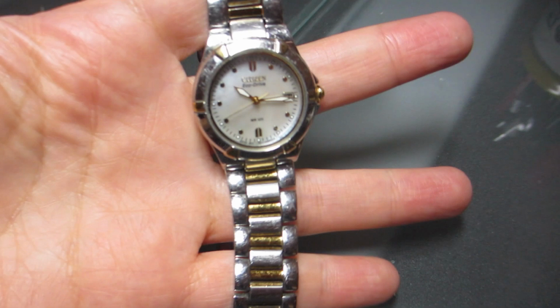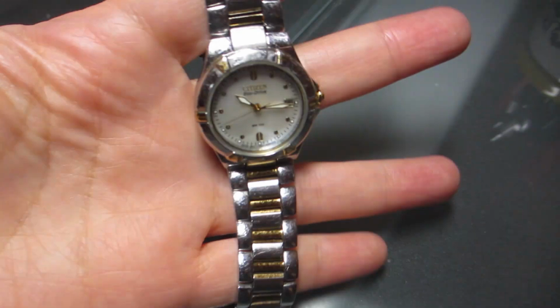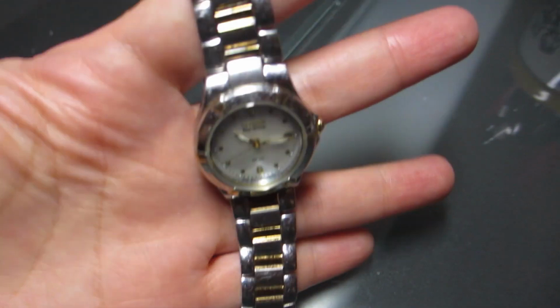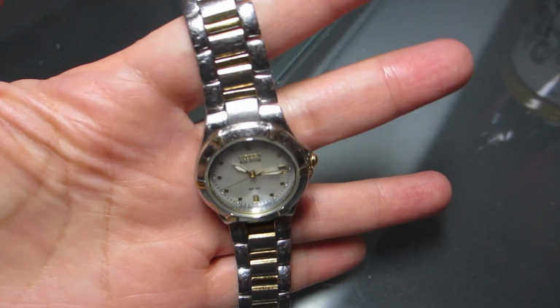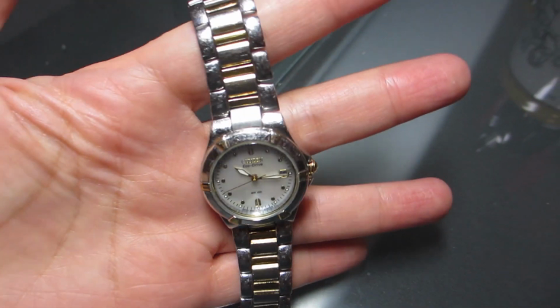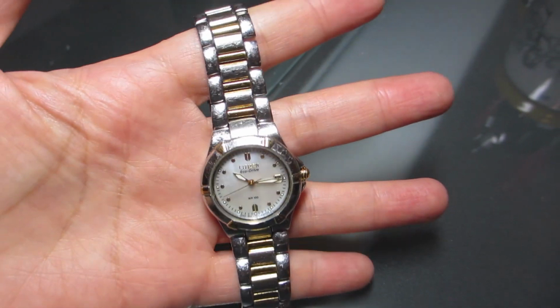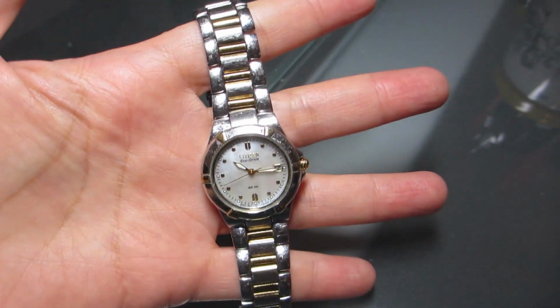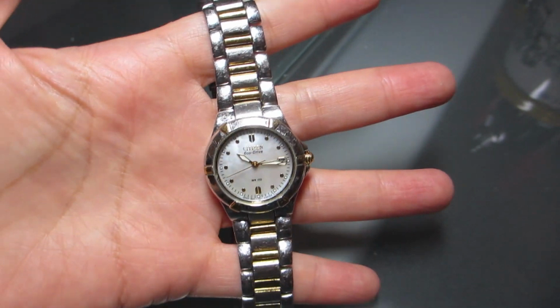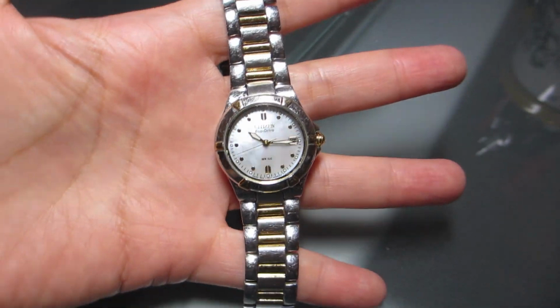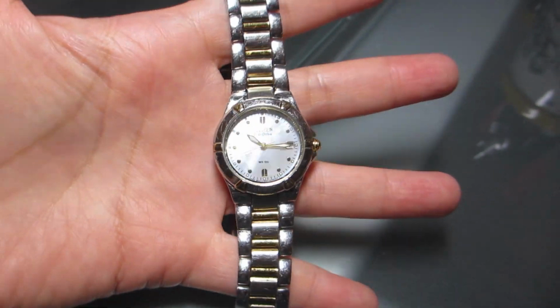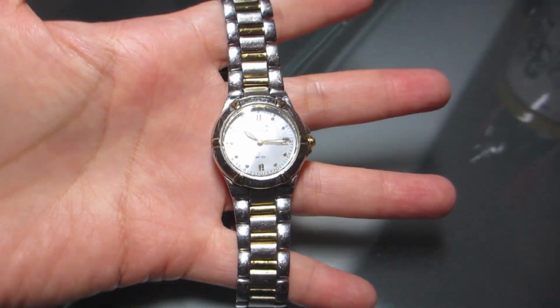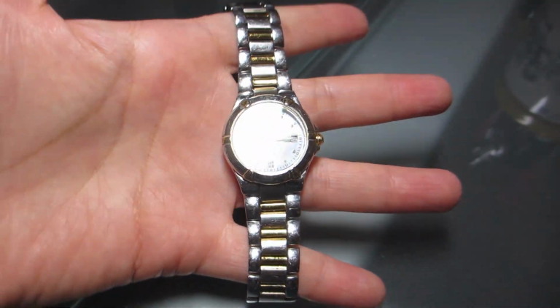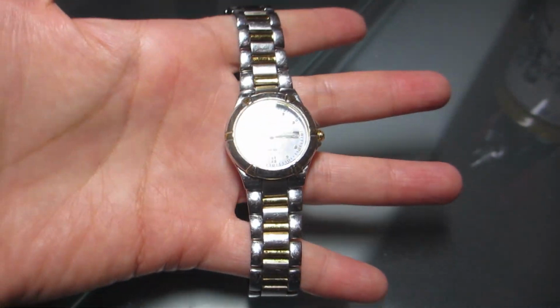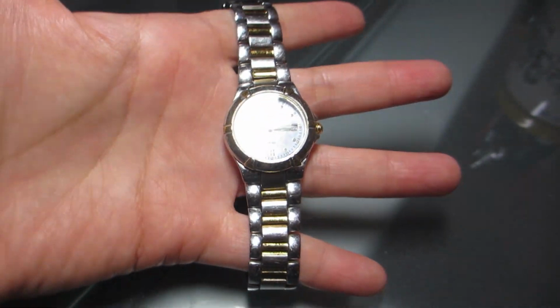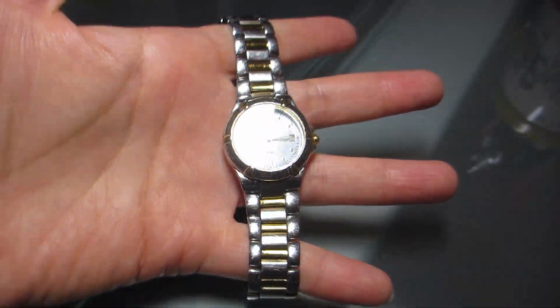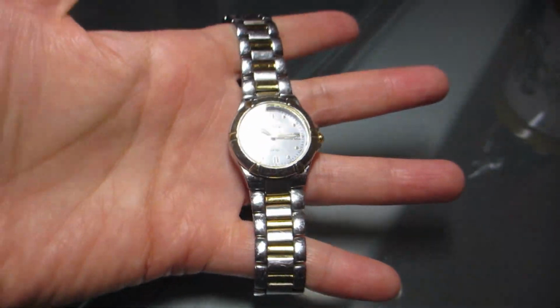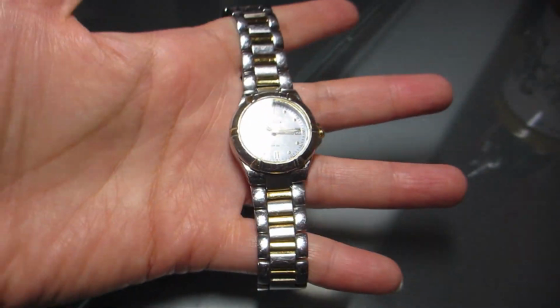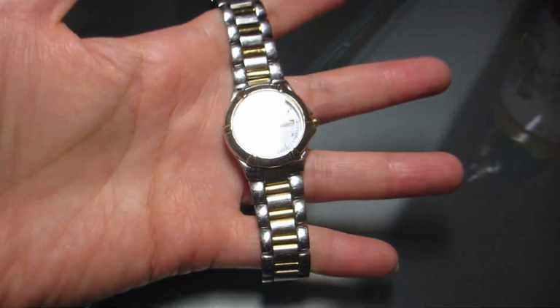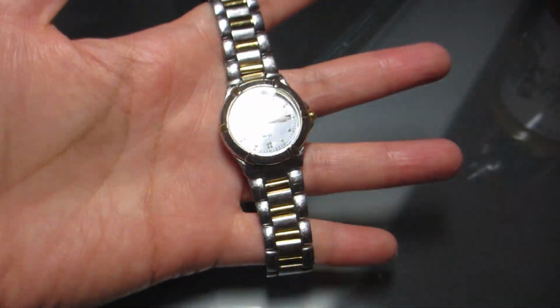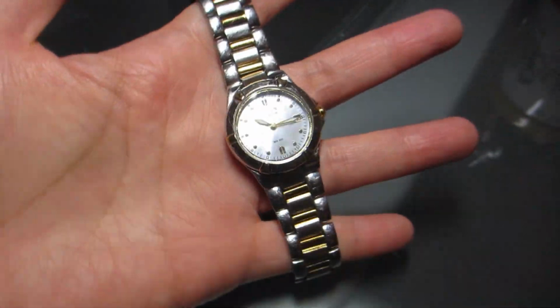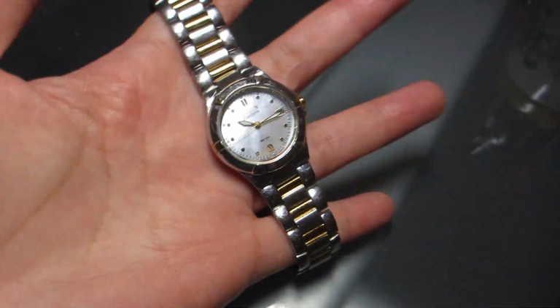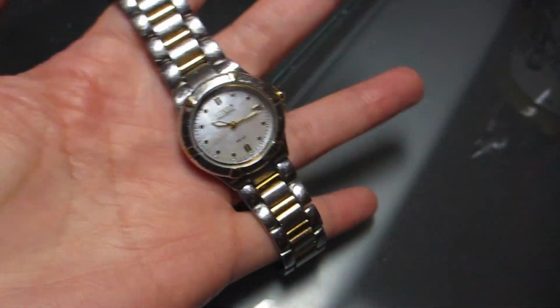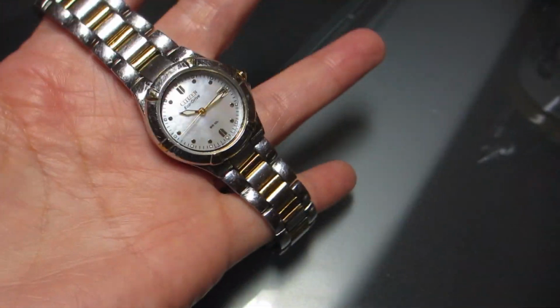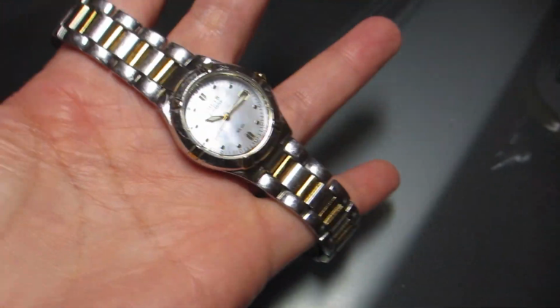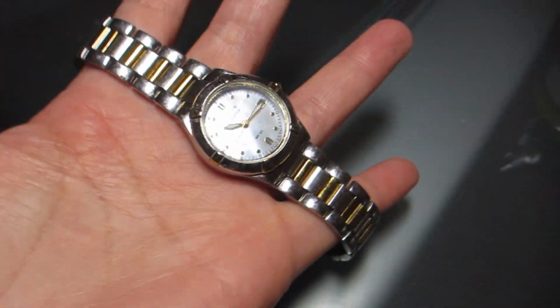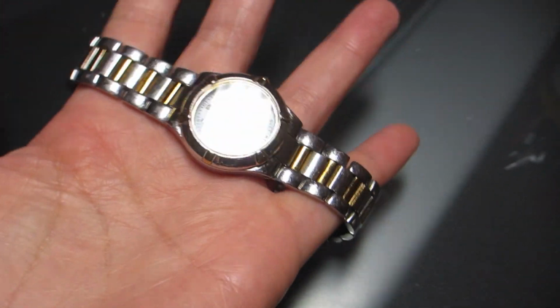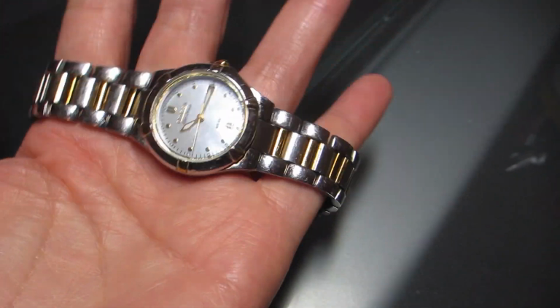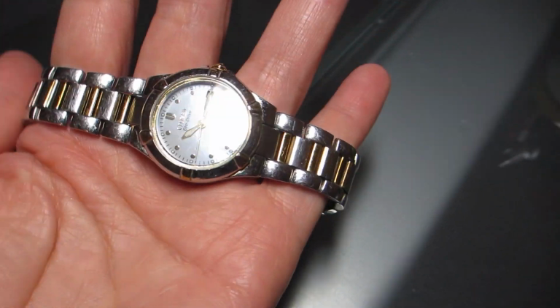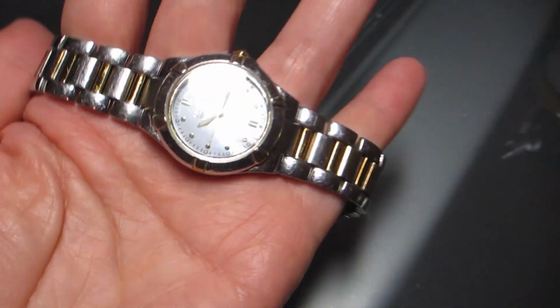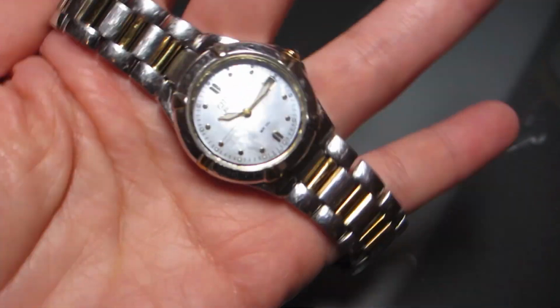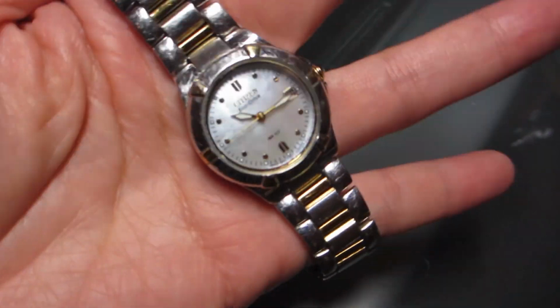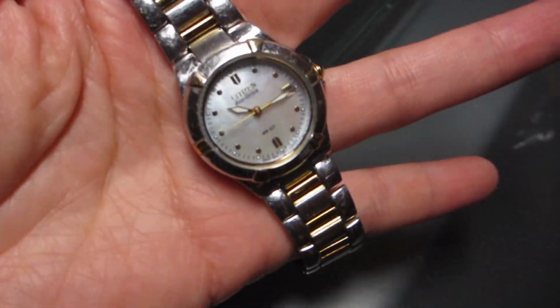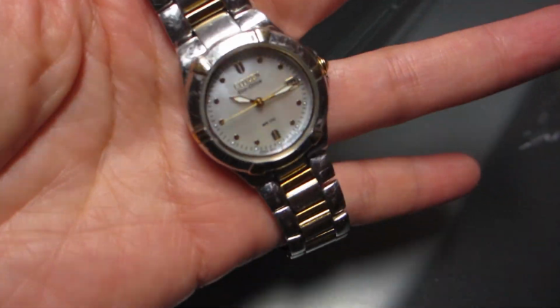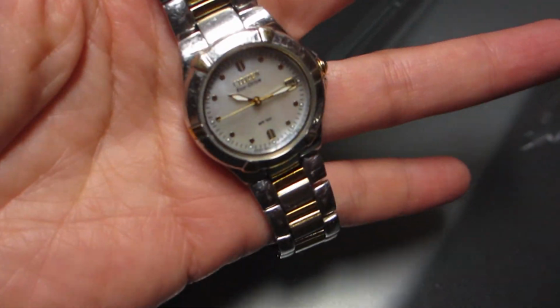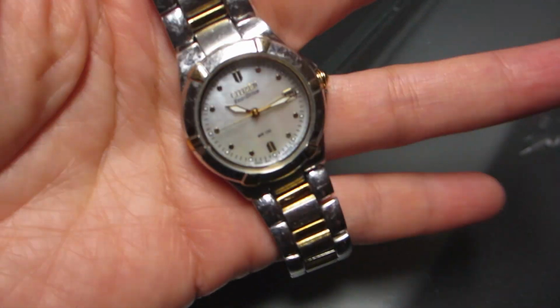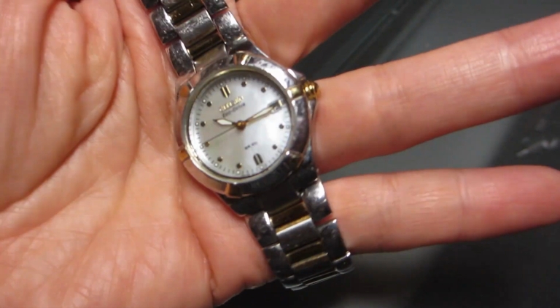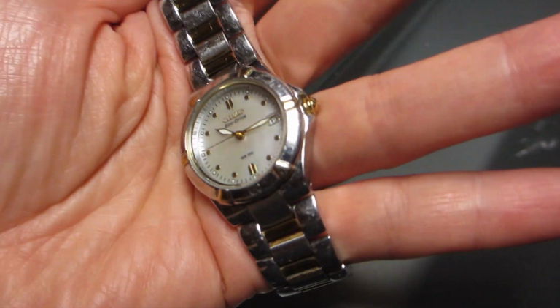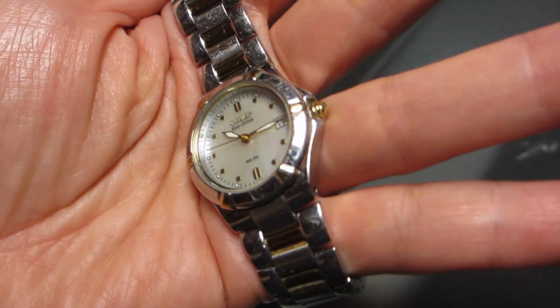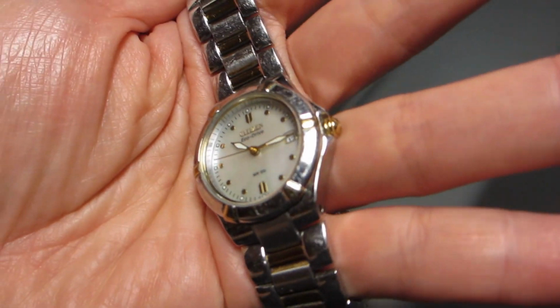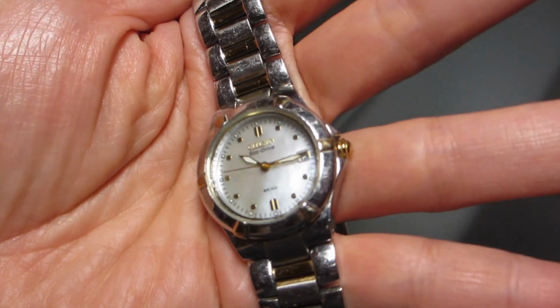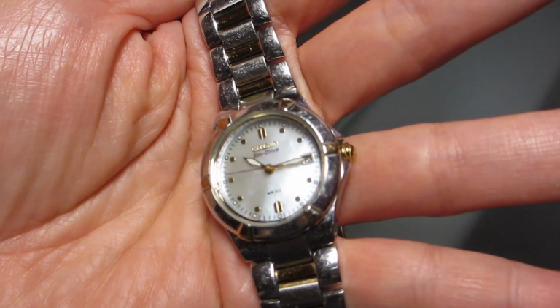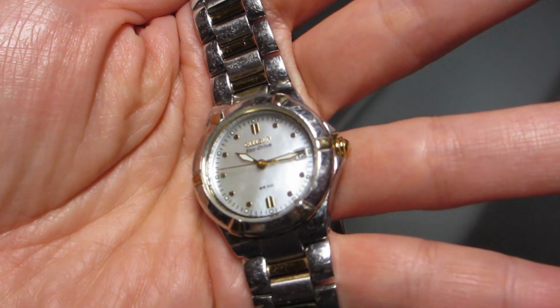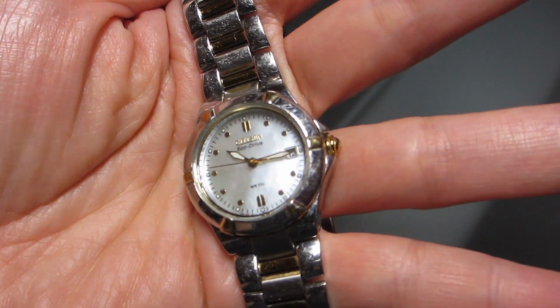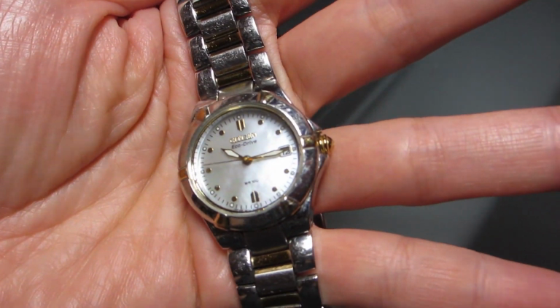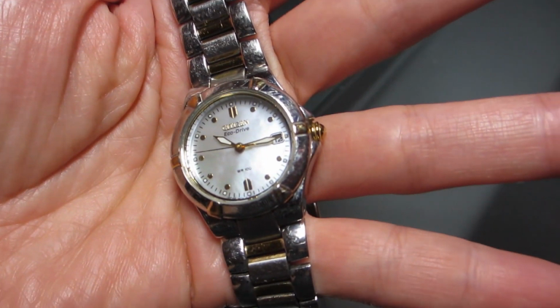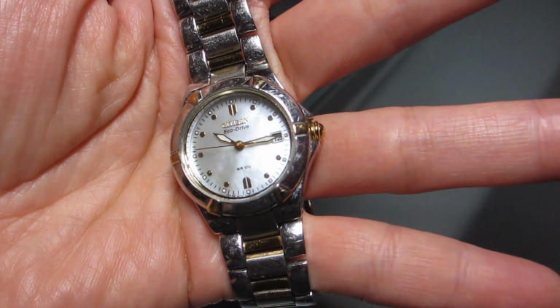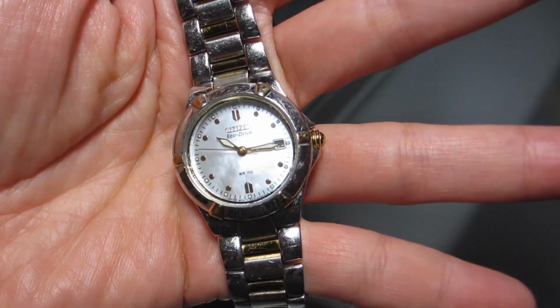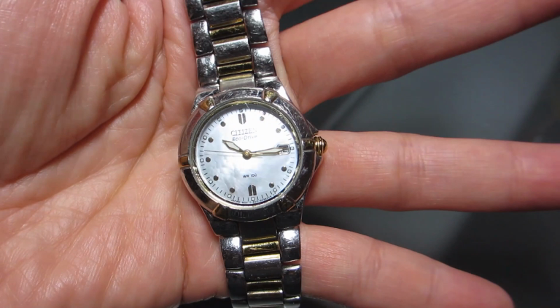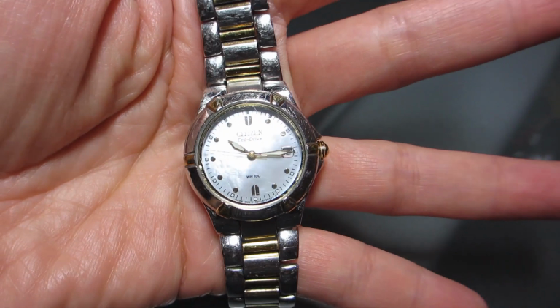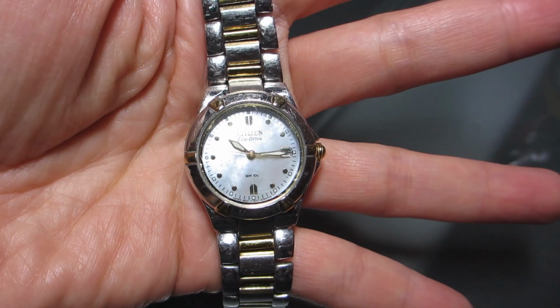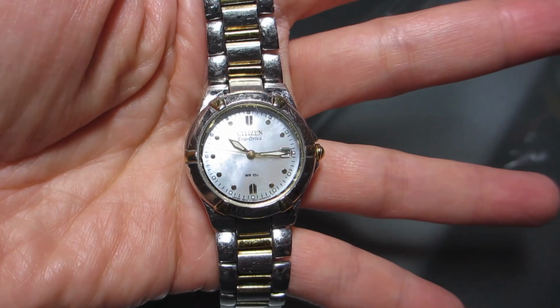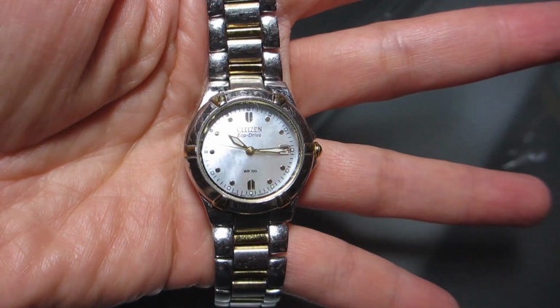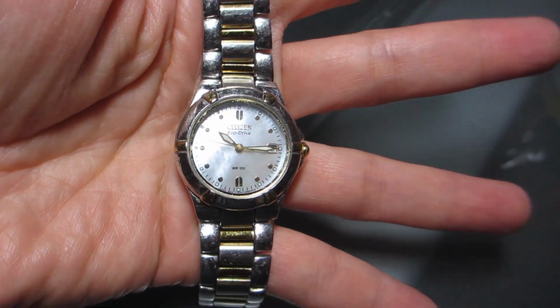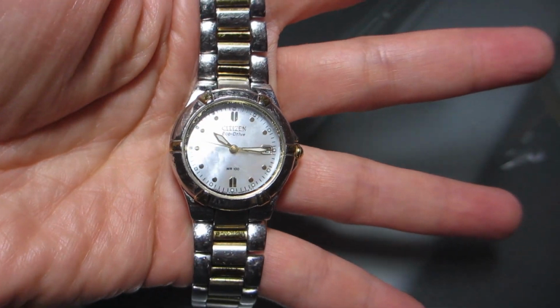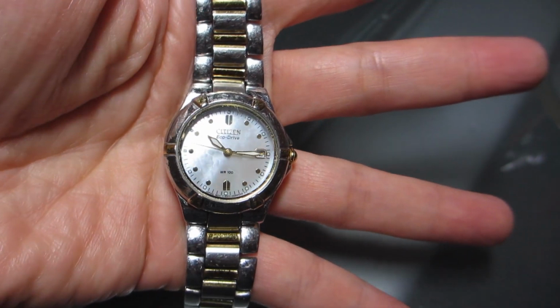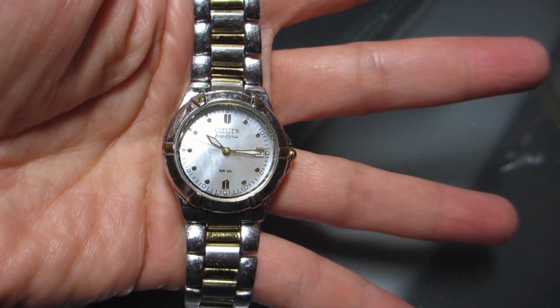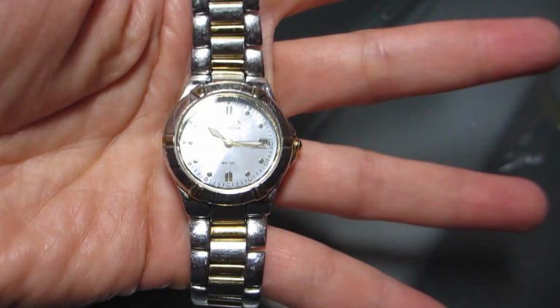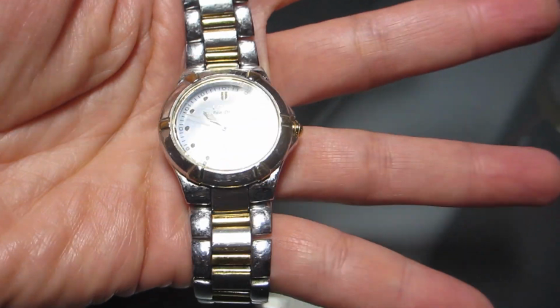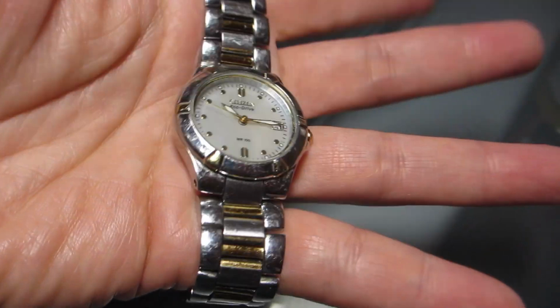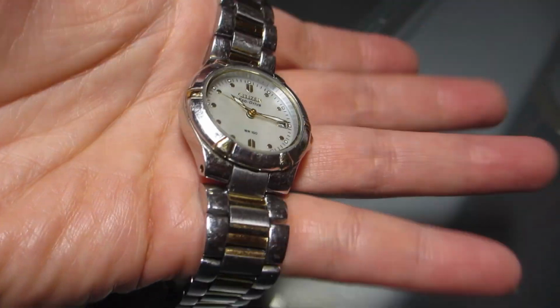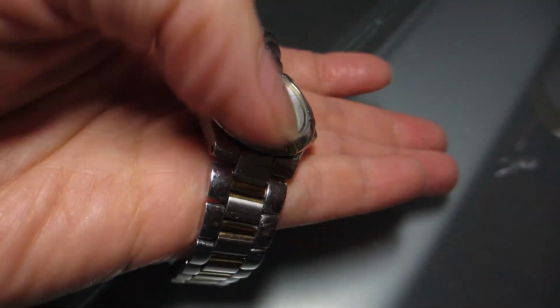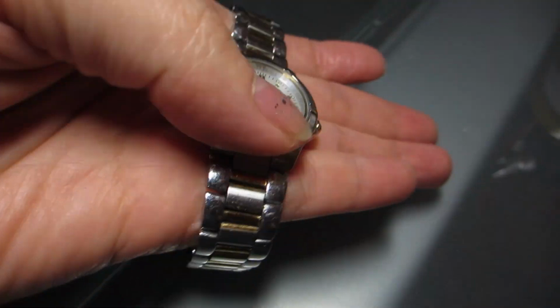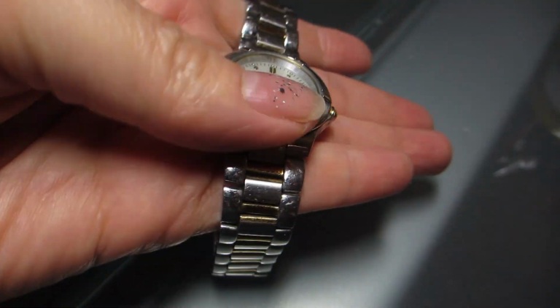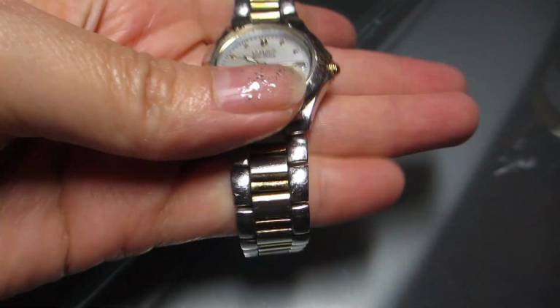Hey guys, today we're looking at the Citizen Eco Drive watch. This watch is actually my mom's and she's had it for a very long time.